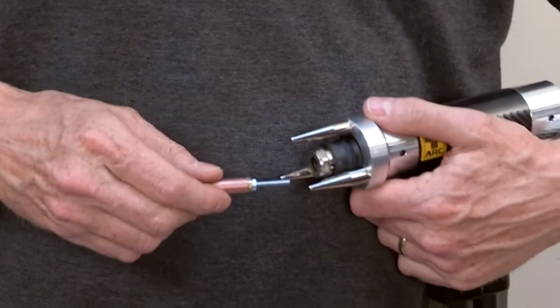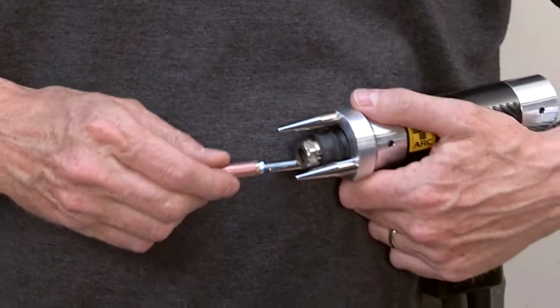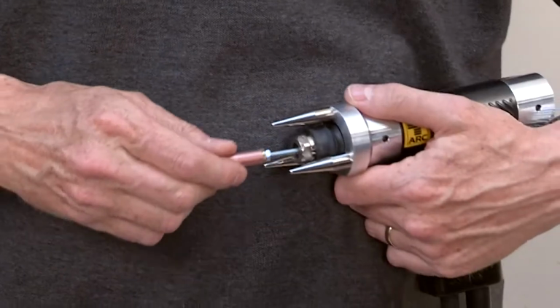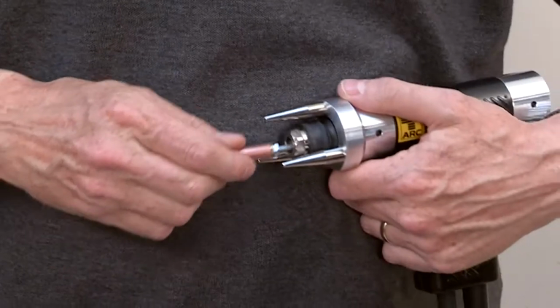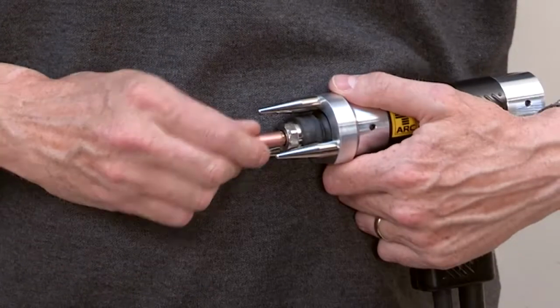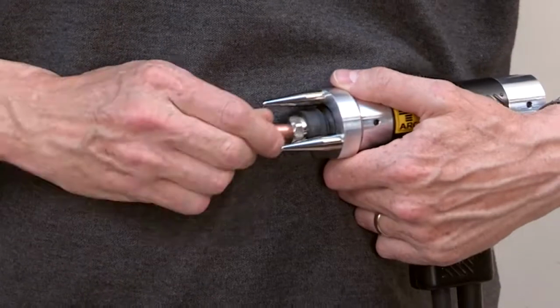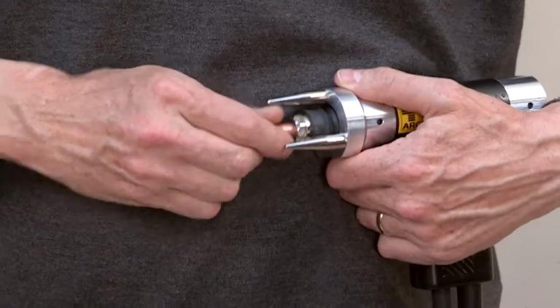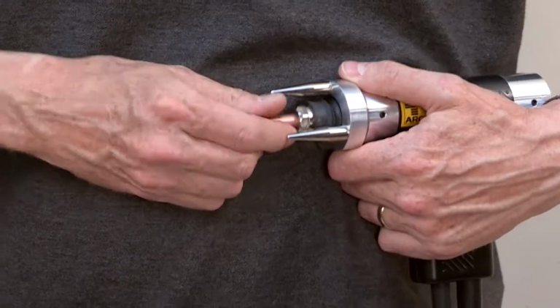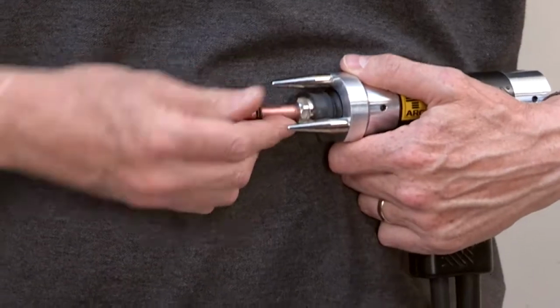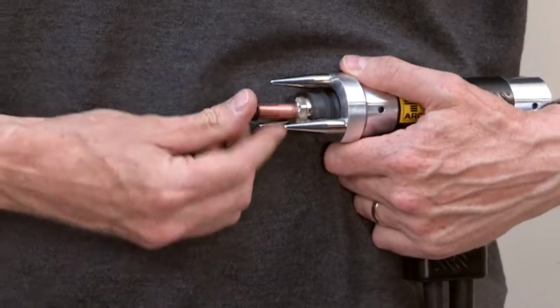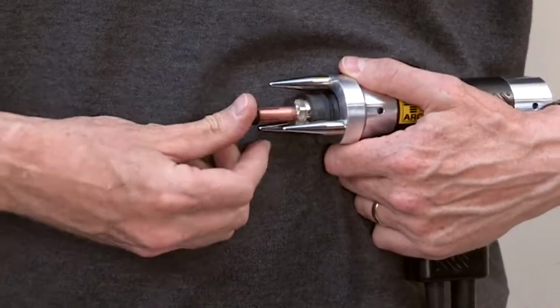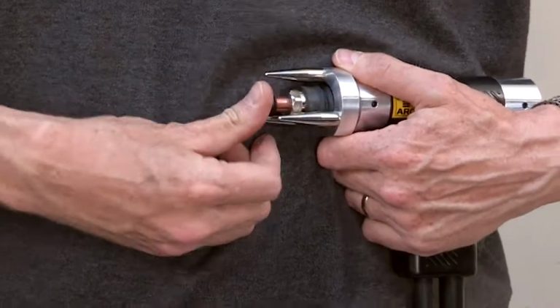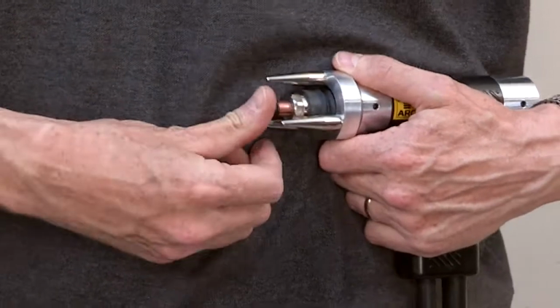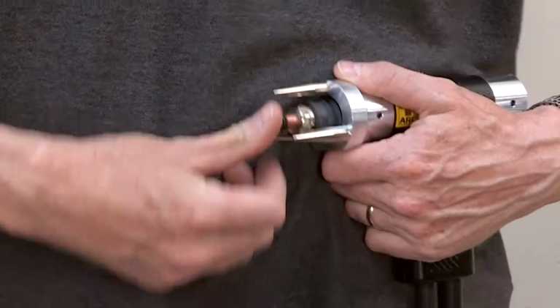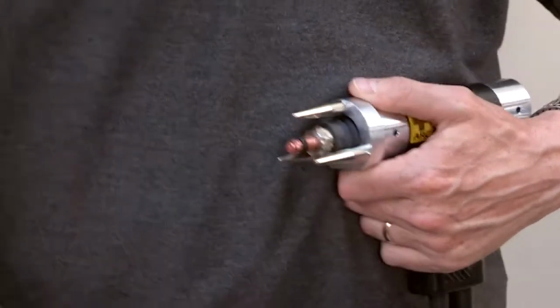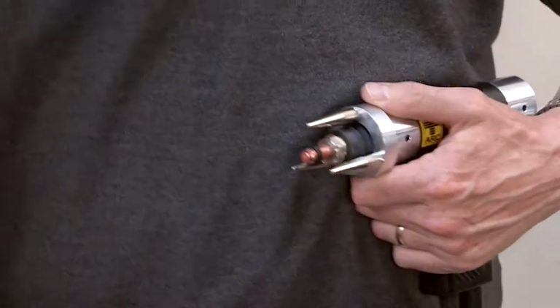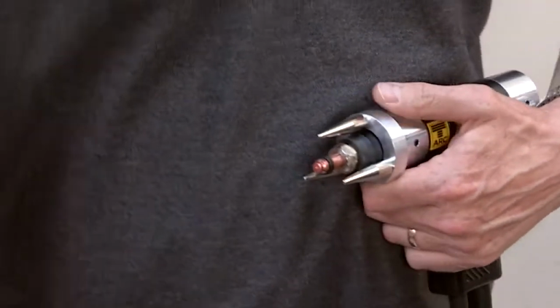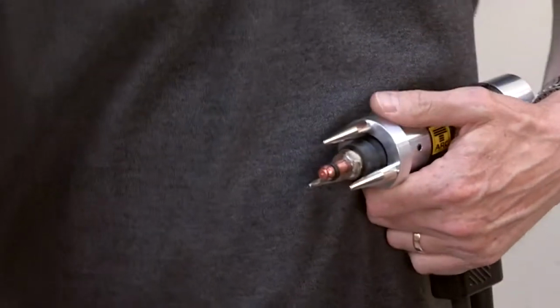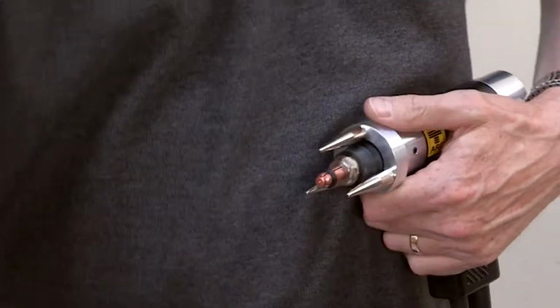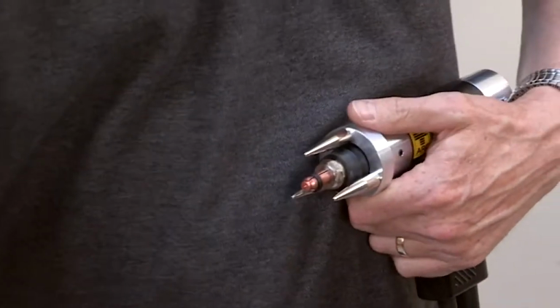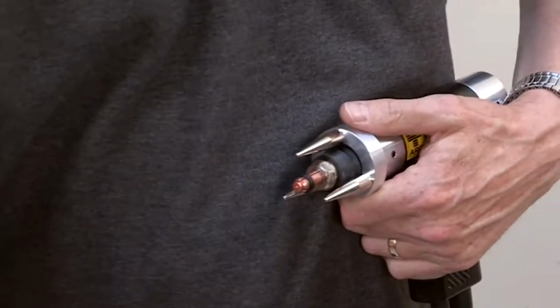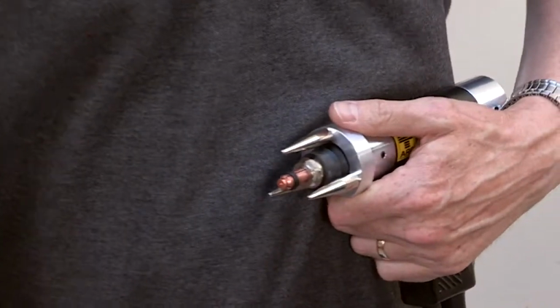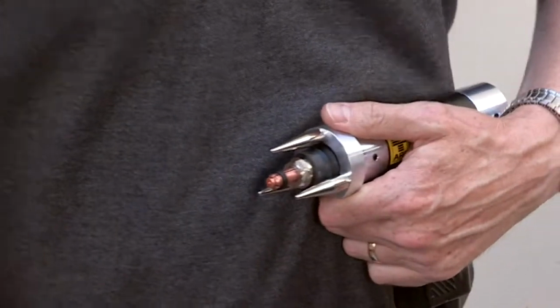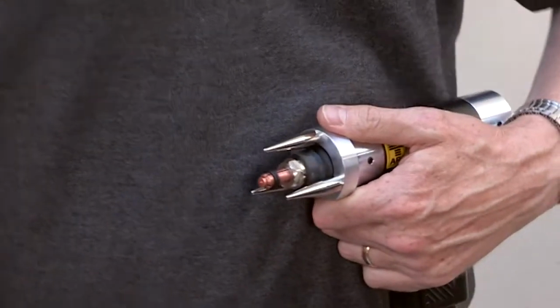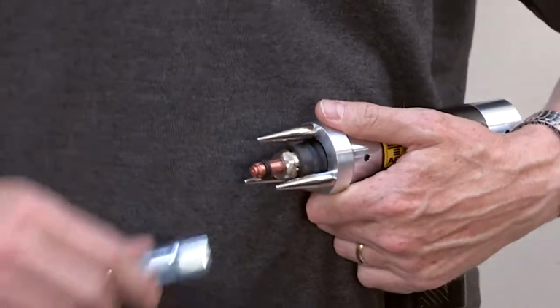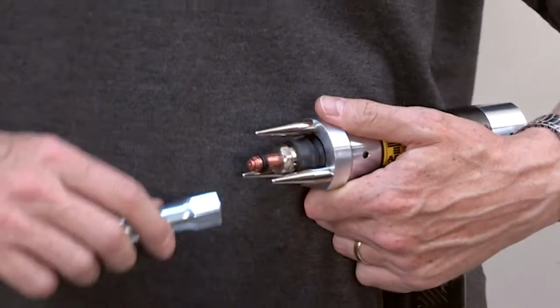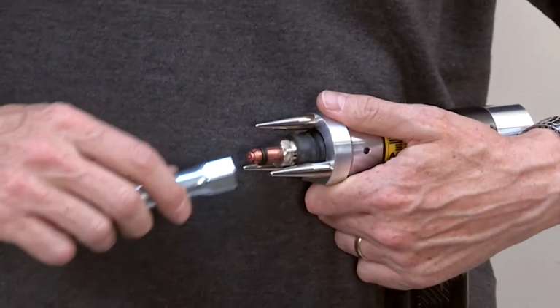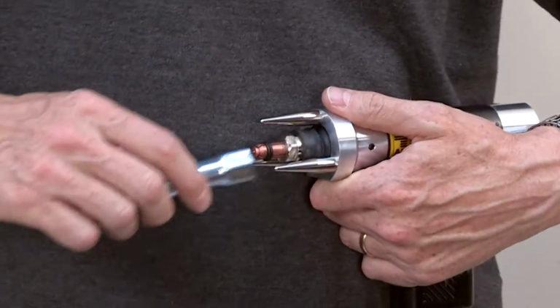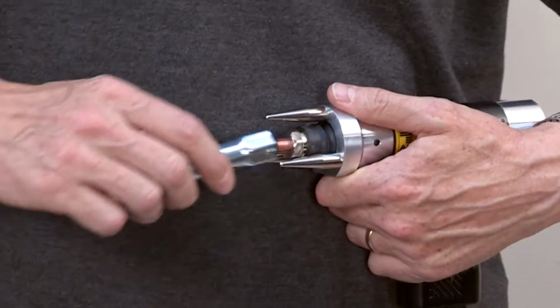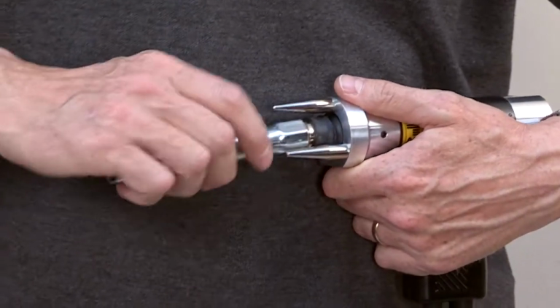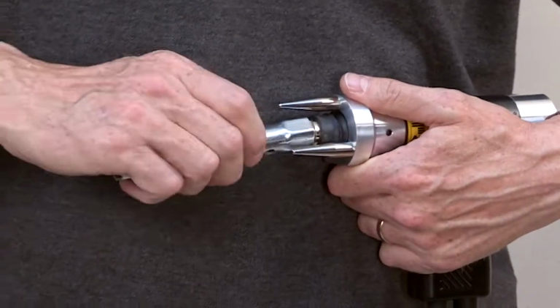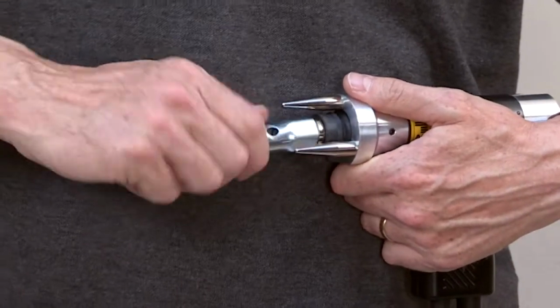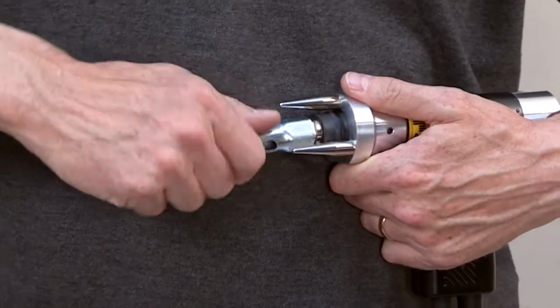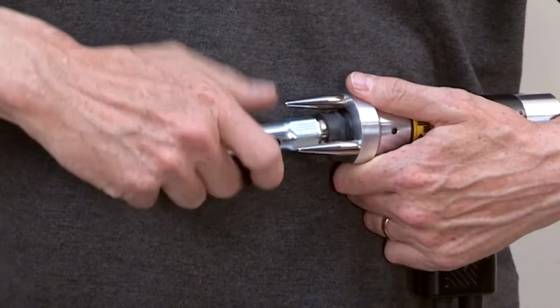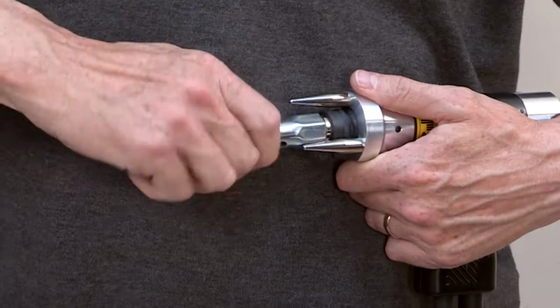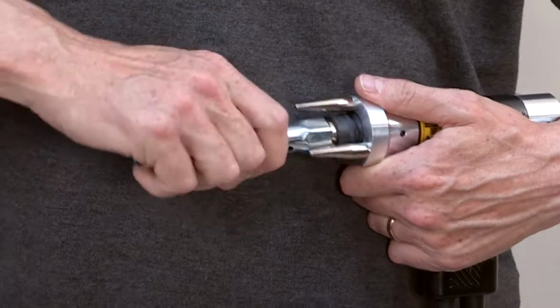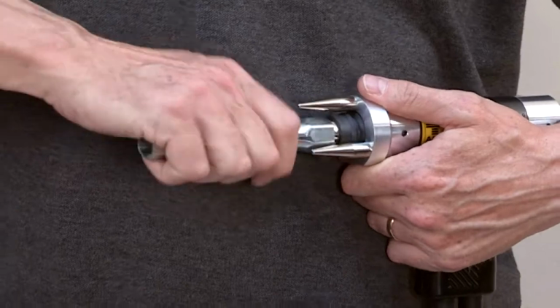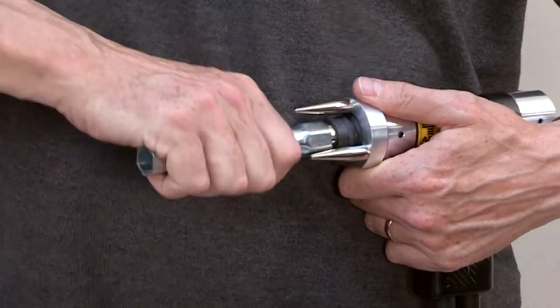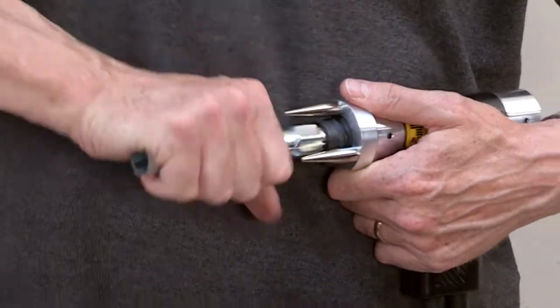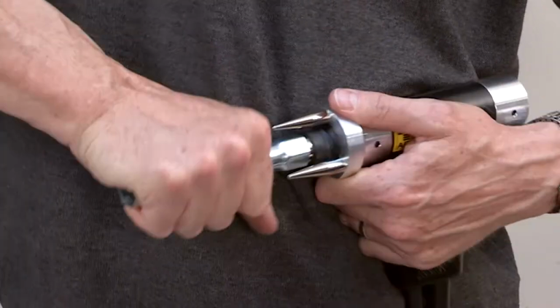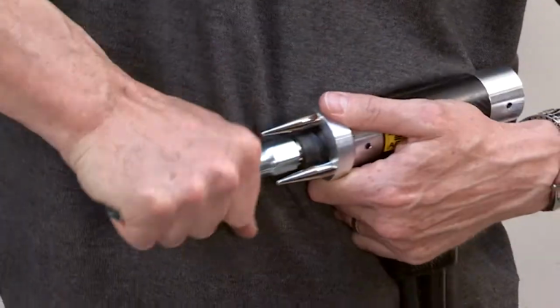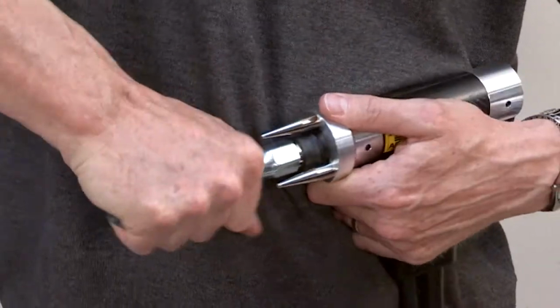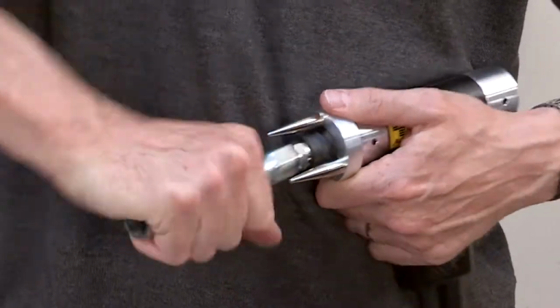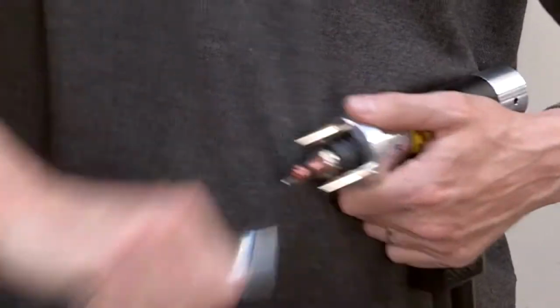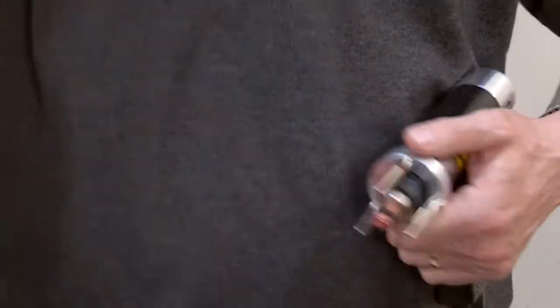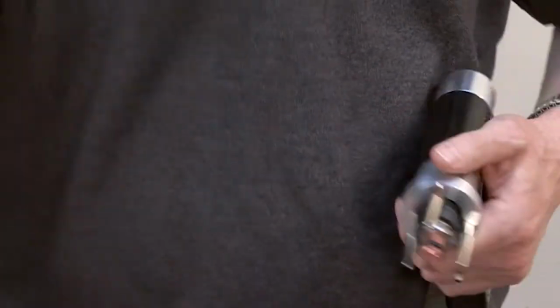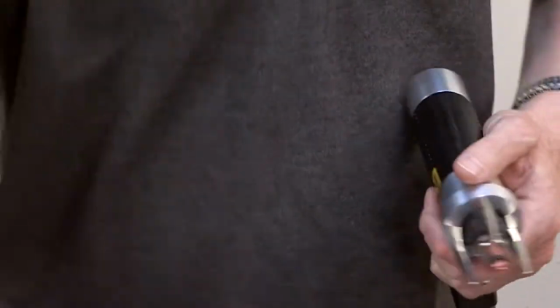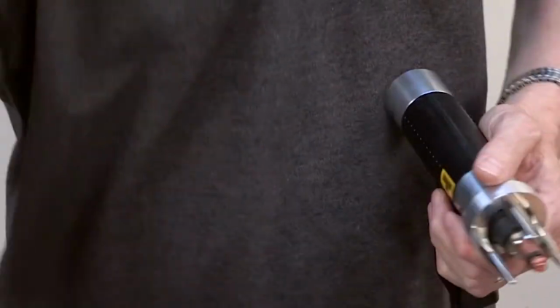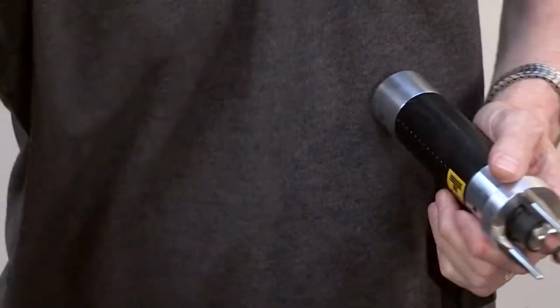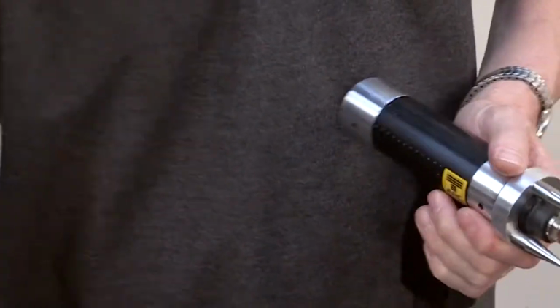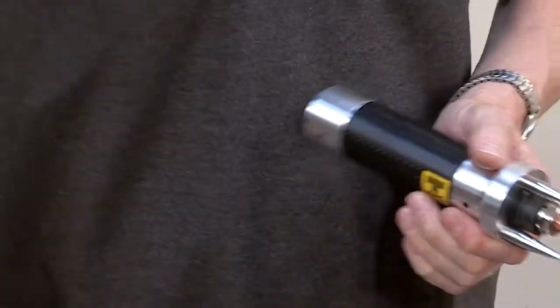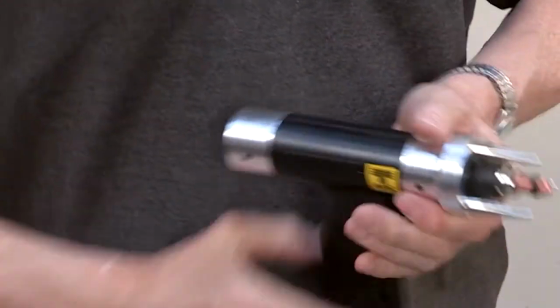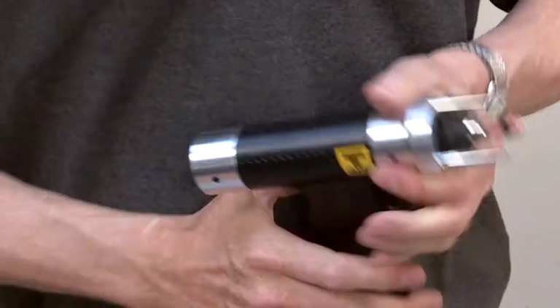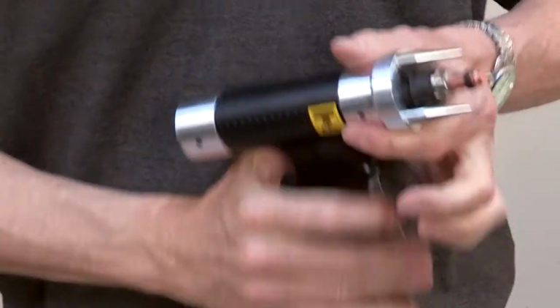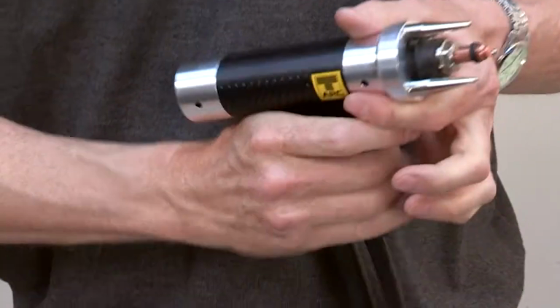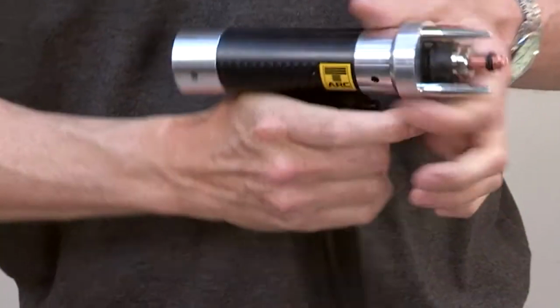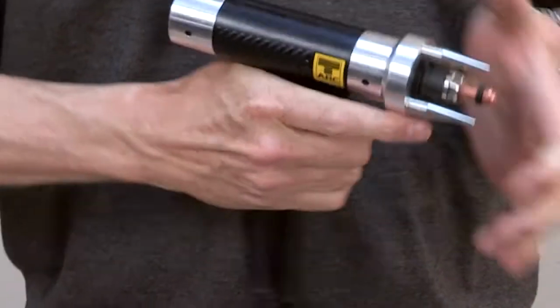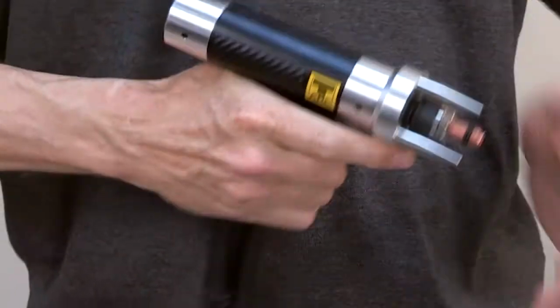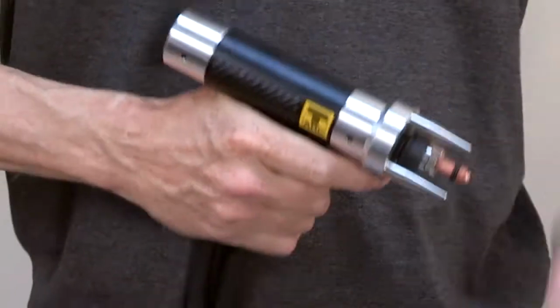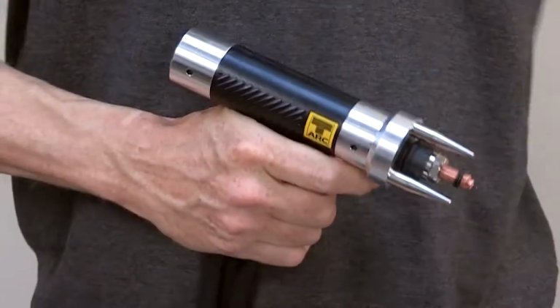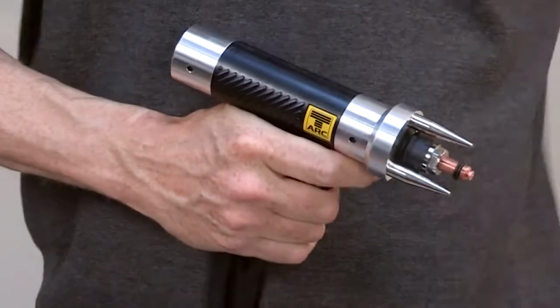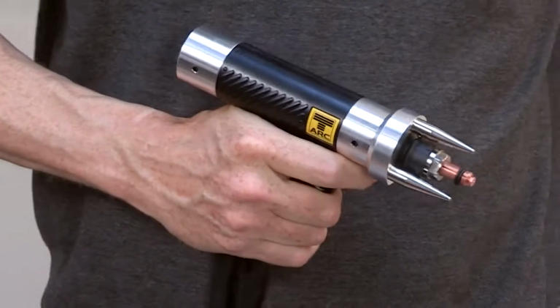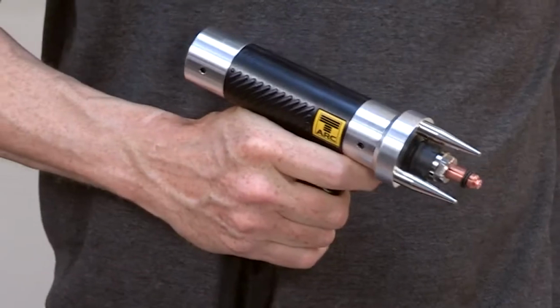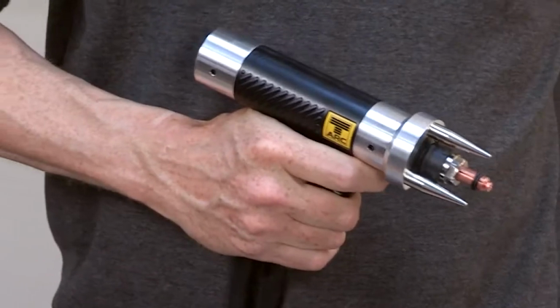Press the chuck firmly home into the pistol and lock into position using the key provided. Hand pressure is sufficient.